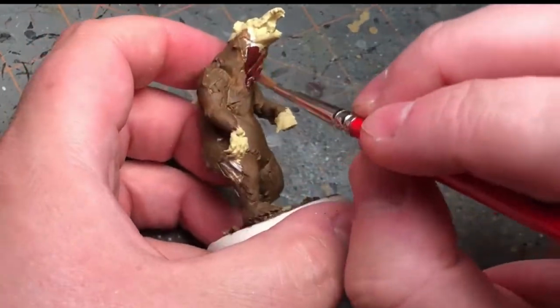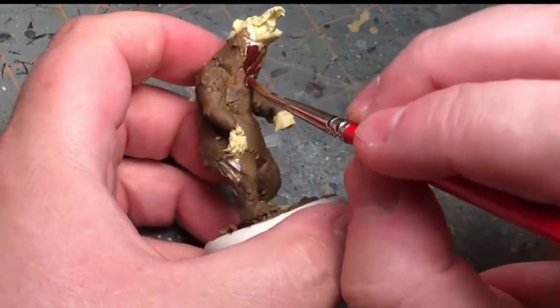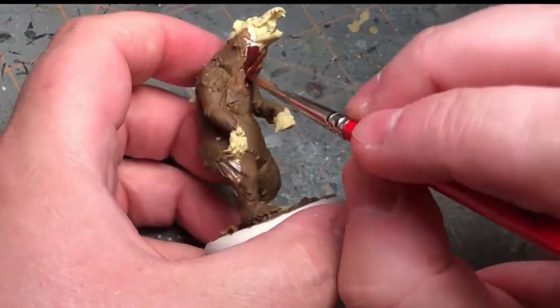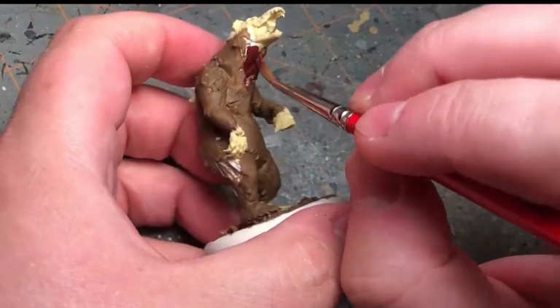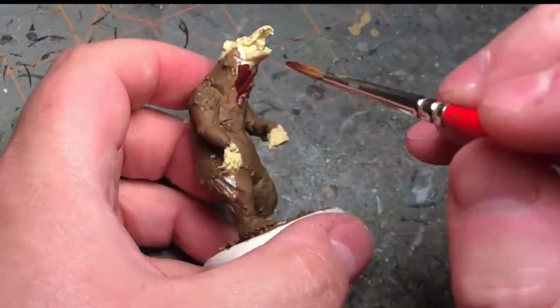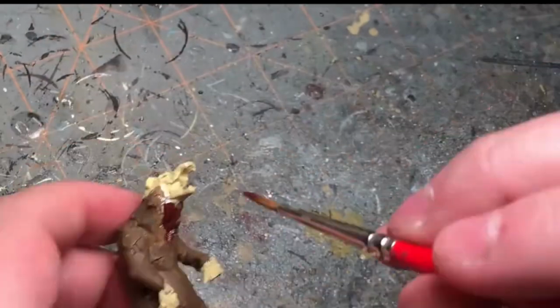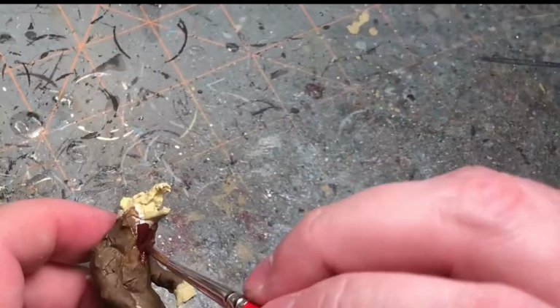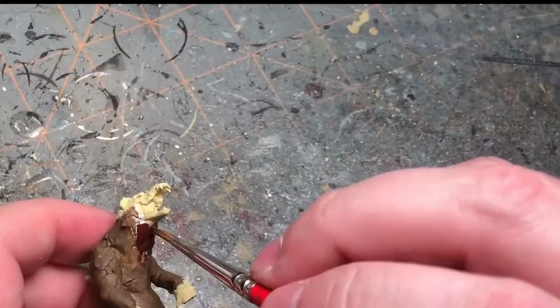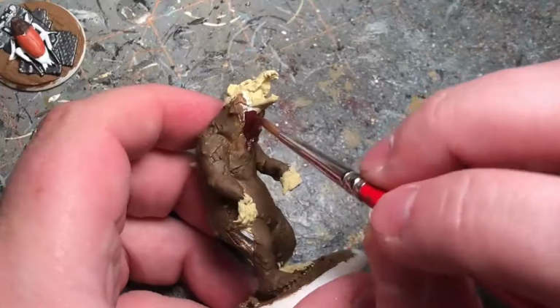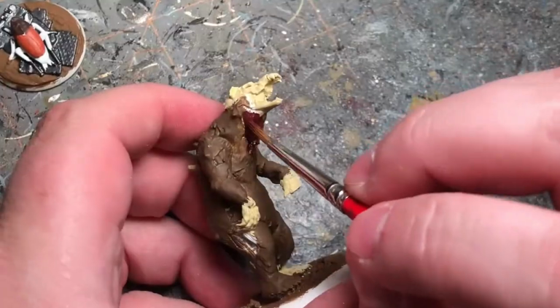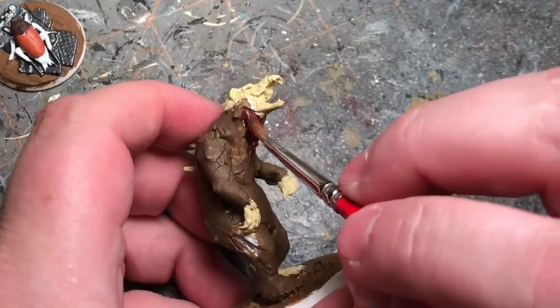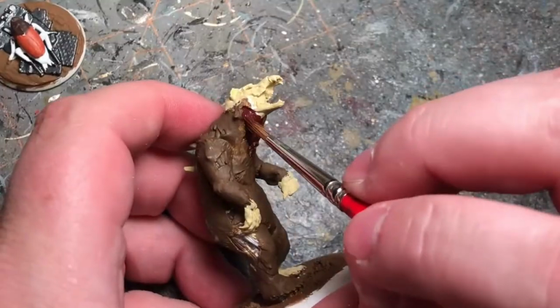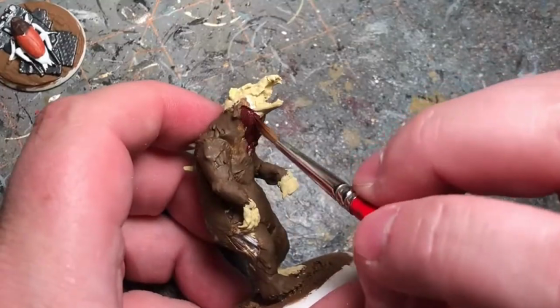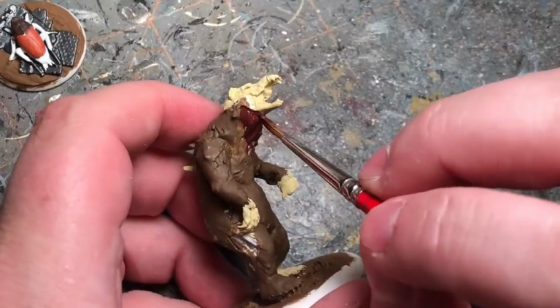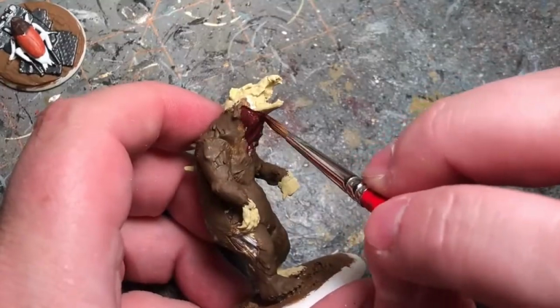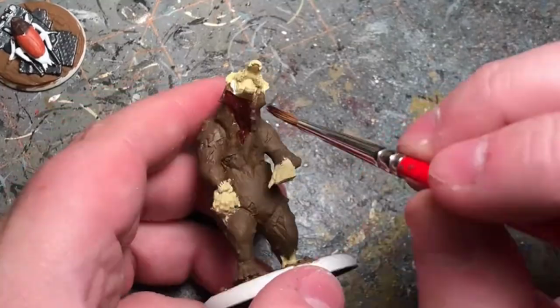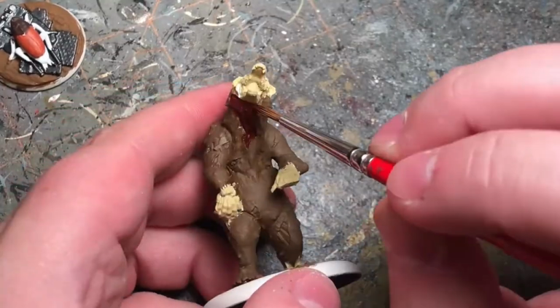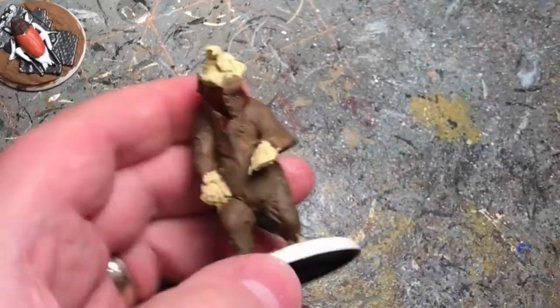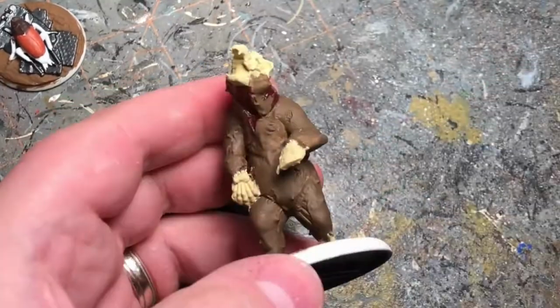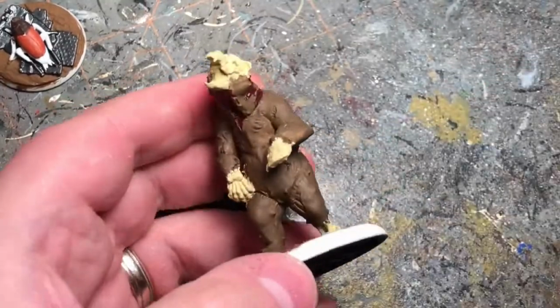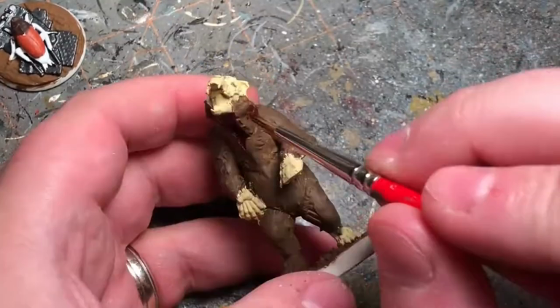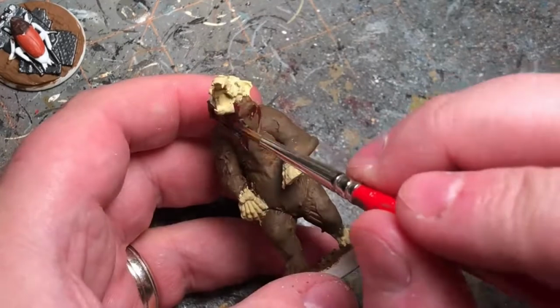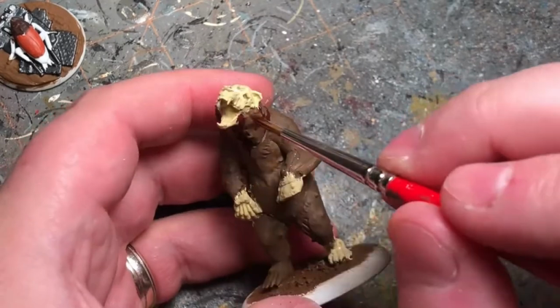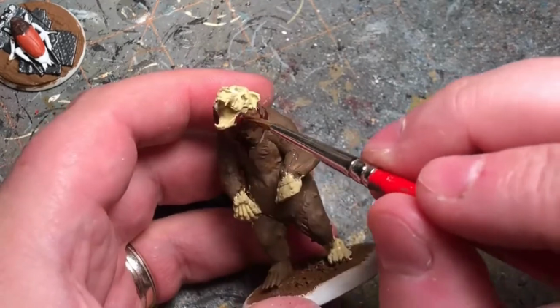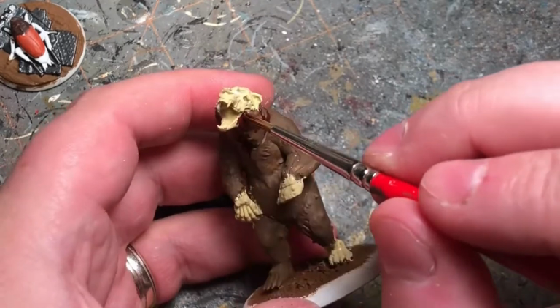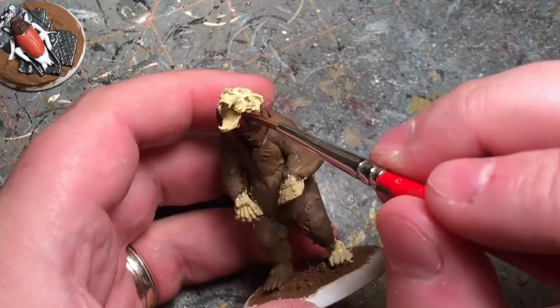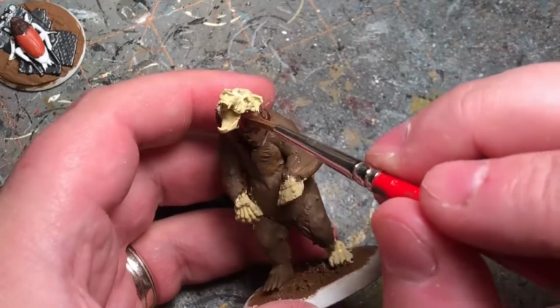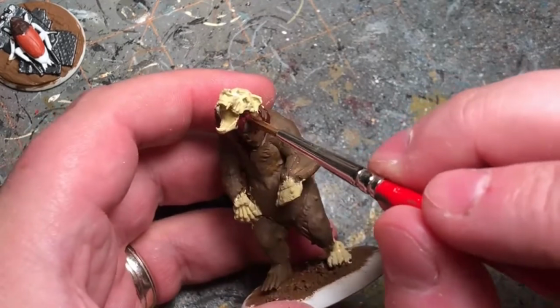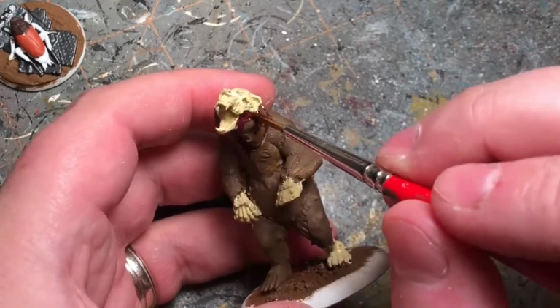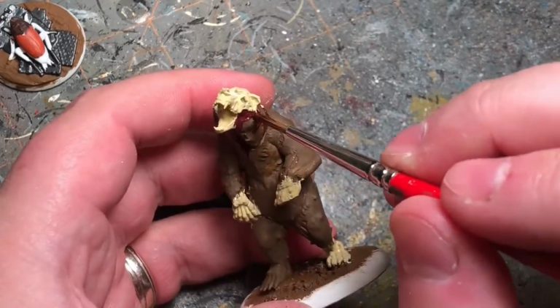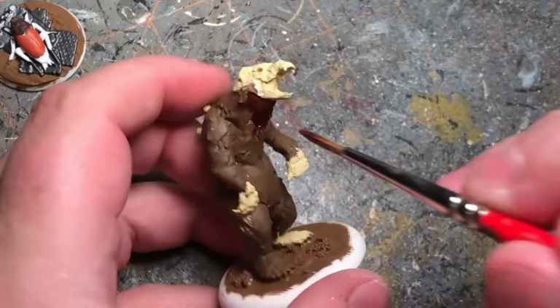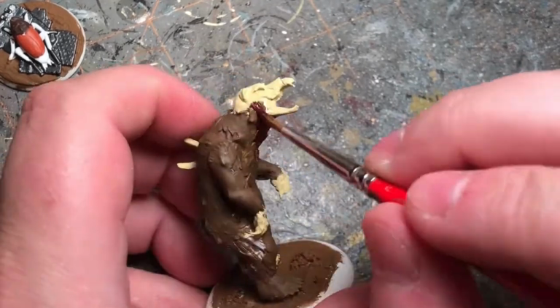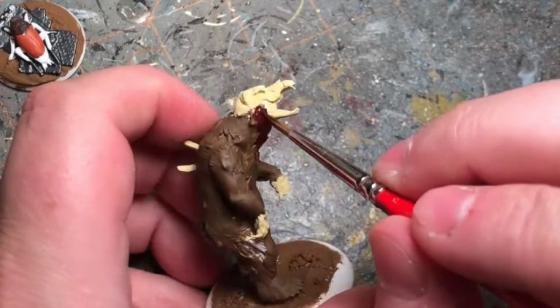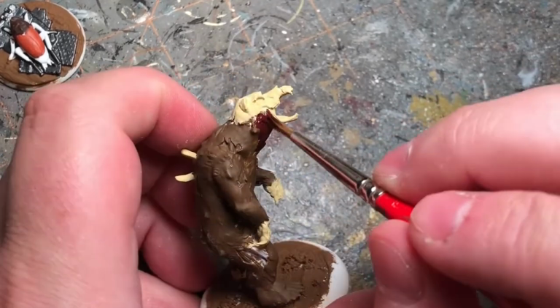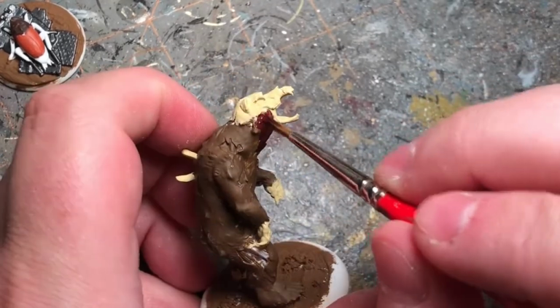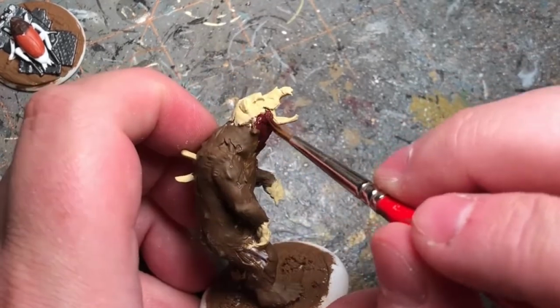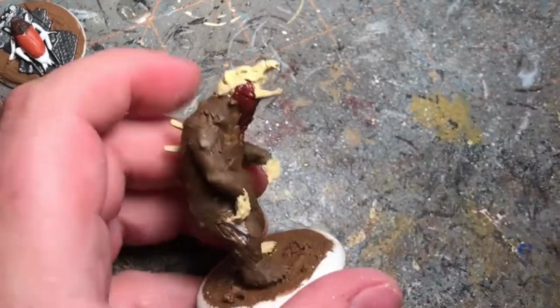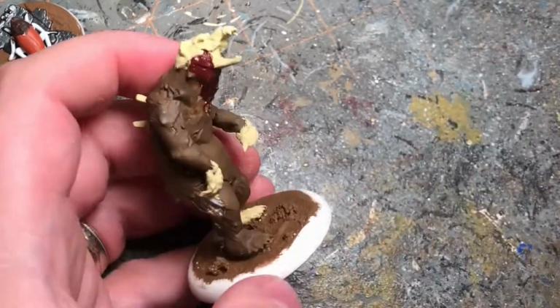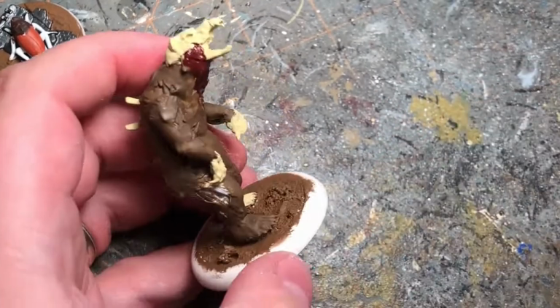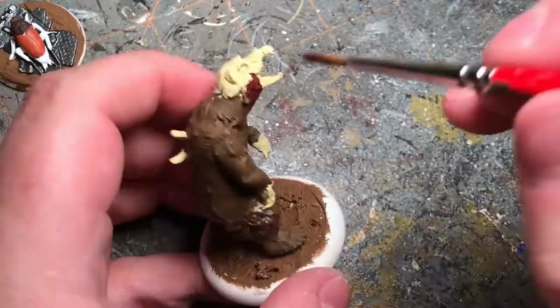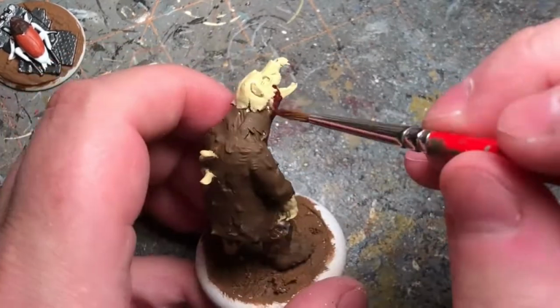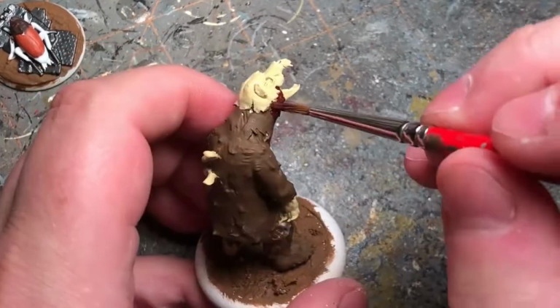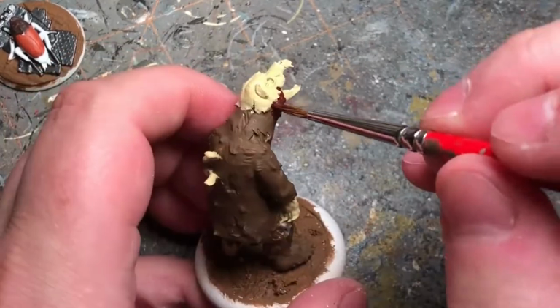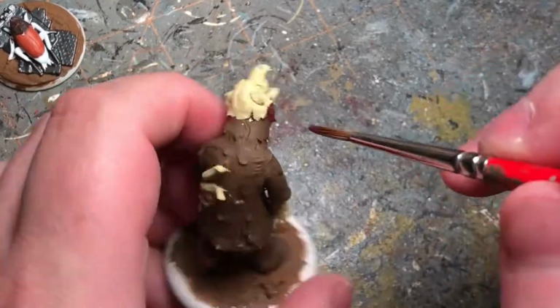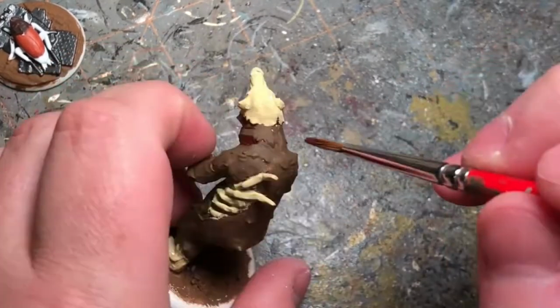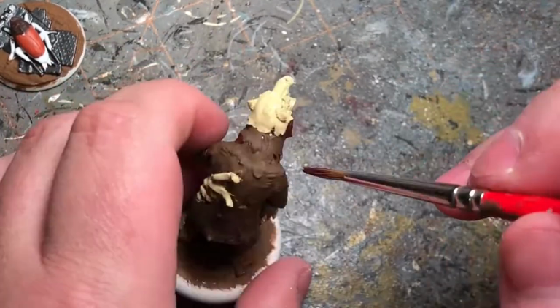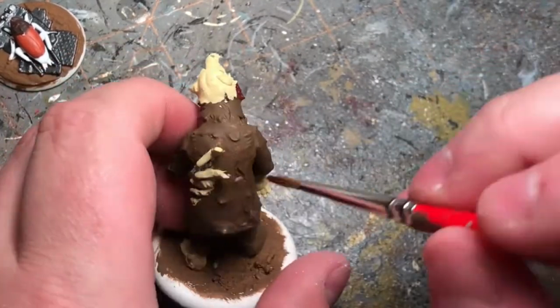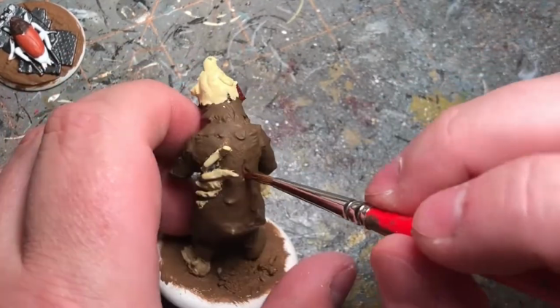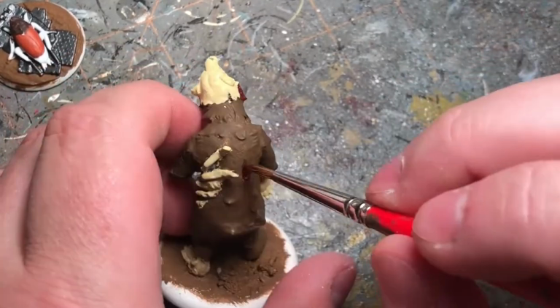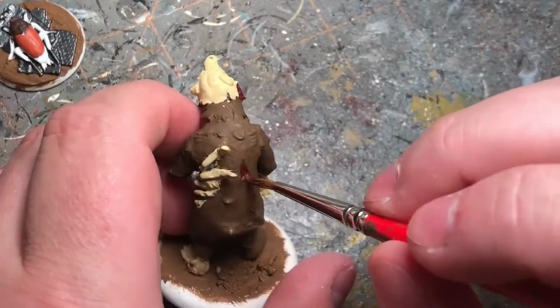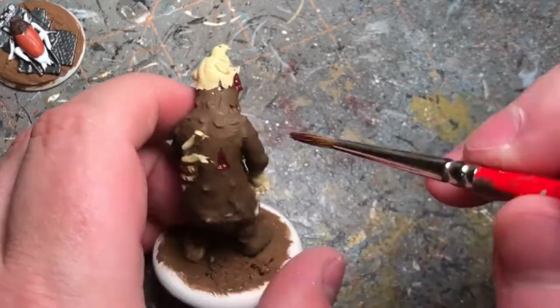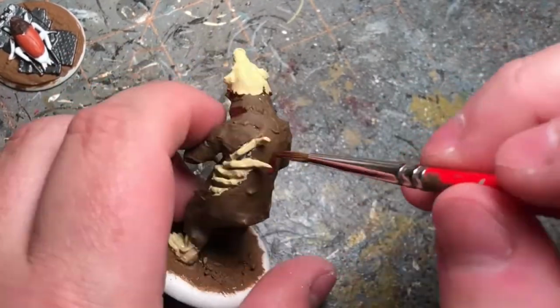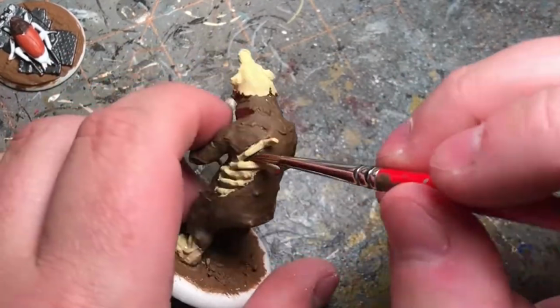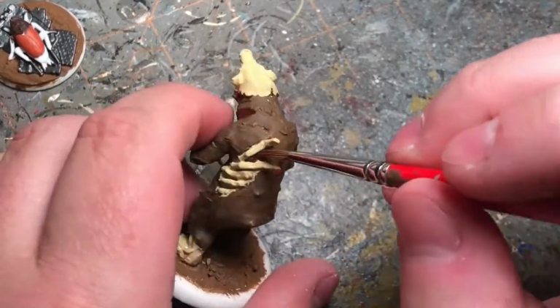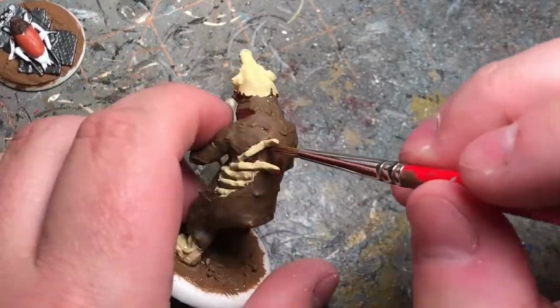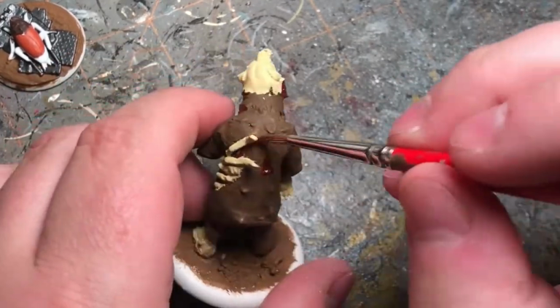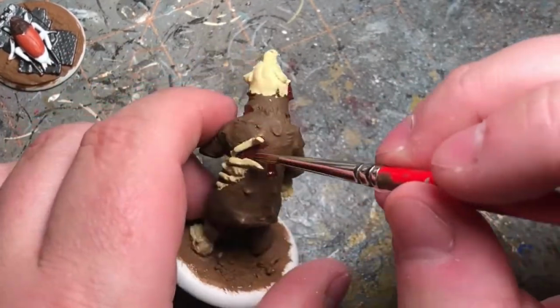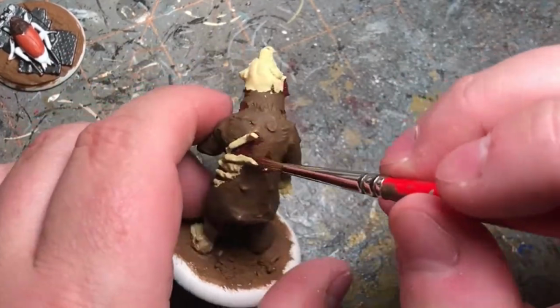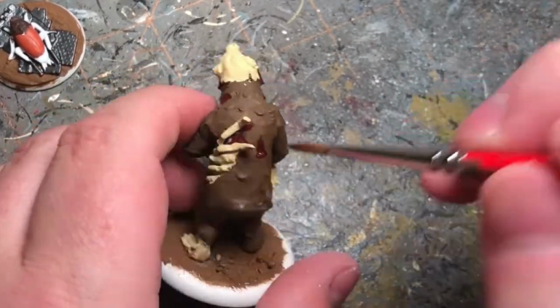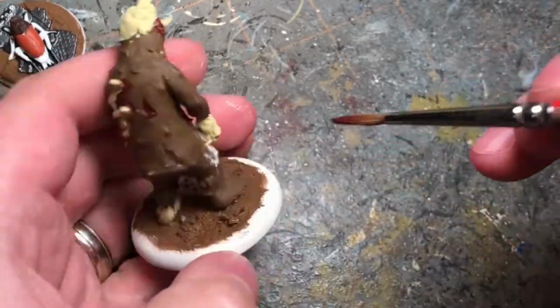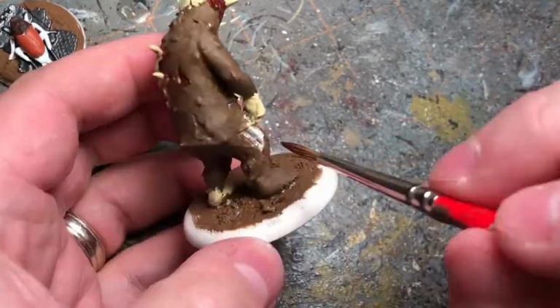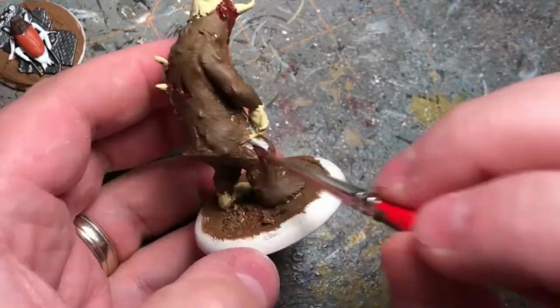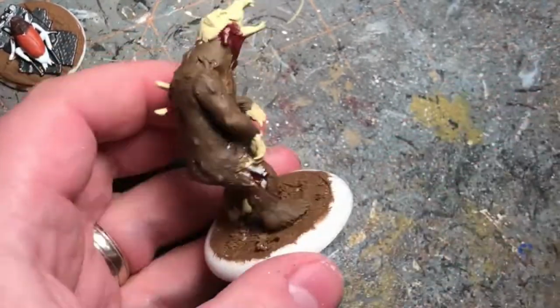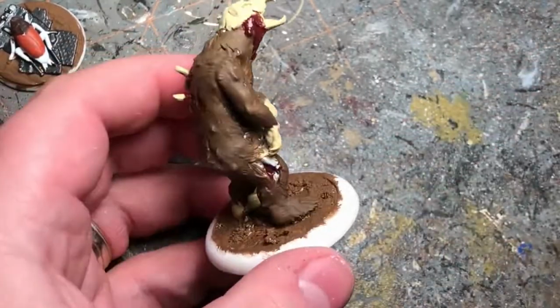I didn't want him too gory, but I want to make sure that he looks wet. He is dead, so I am going to put on some red paint on the exposed parts, and a little bit more over this side.